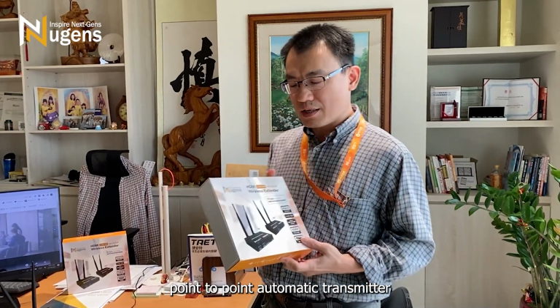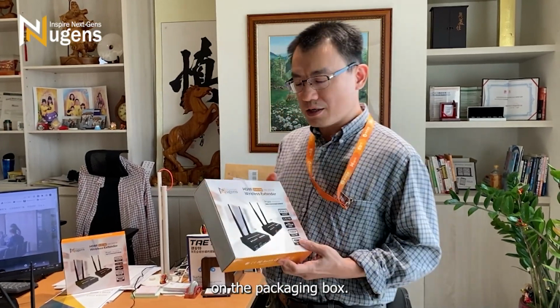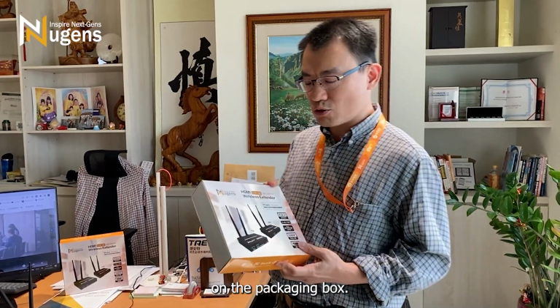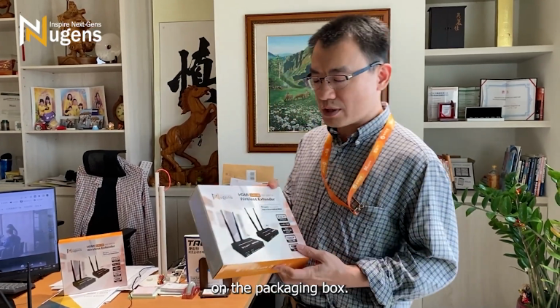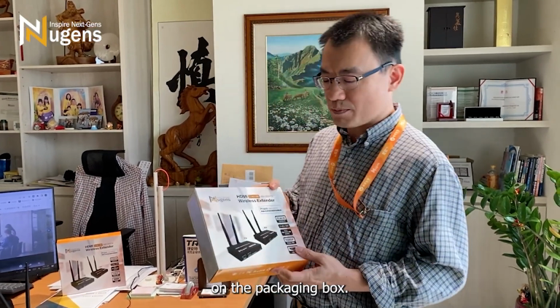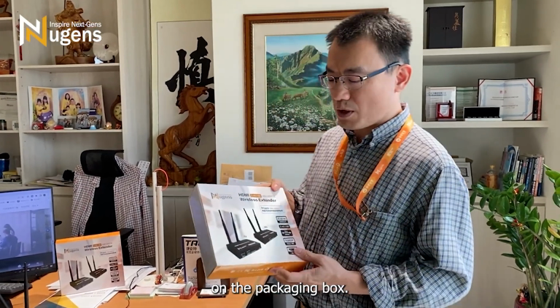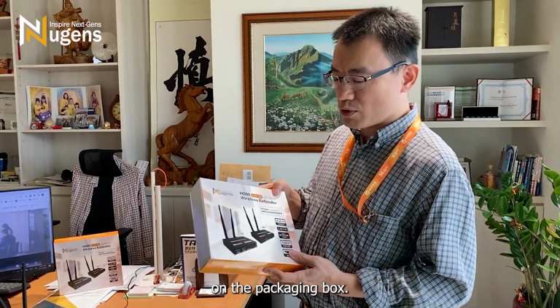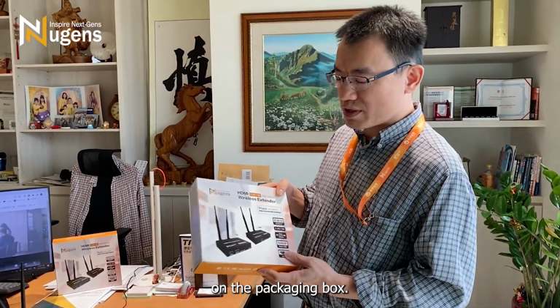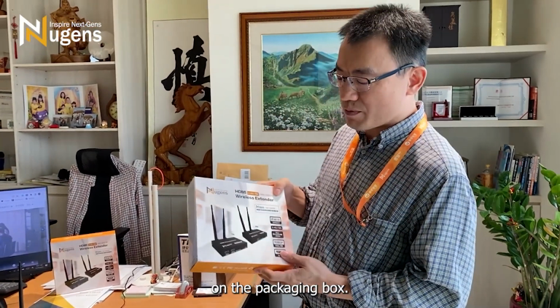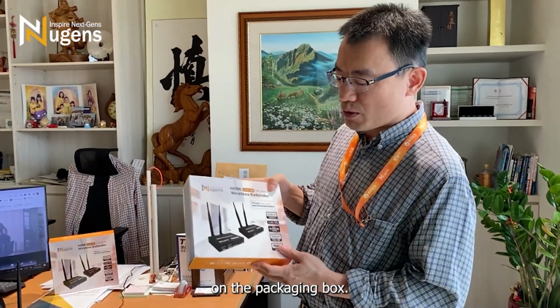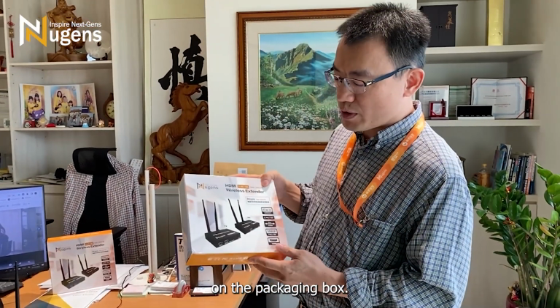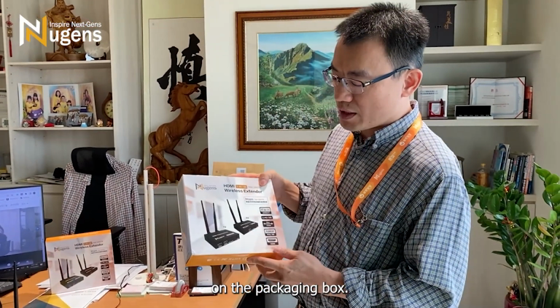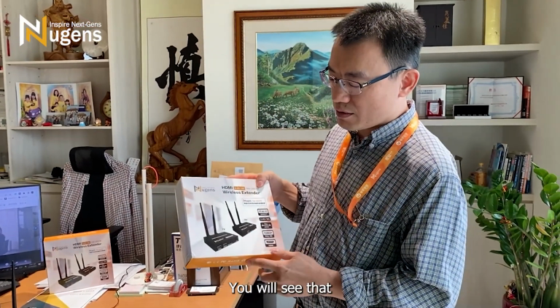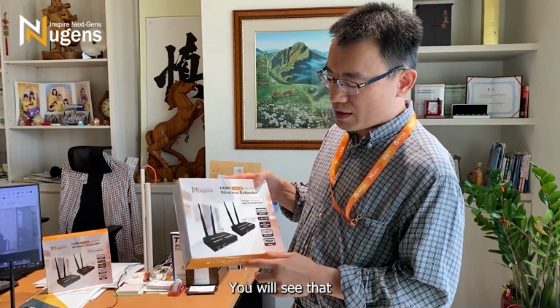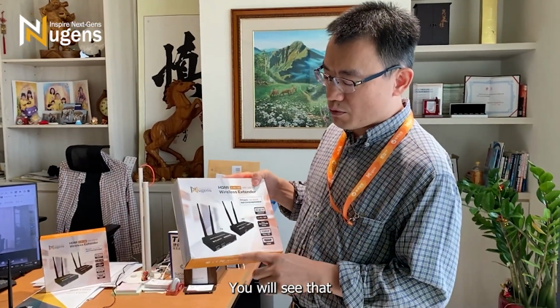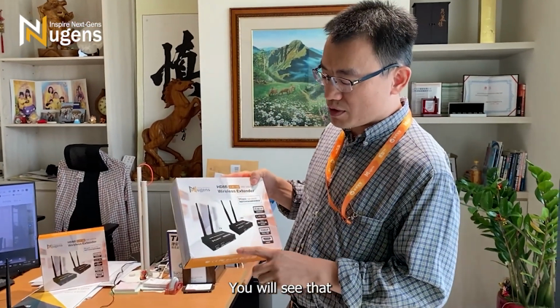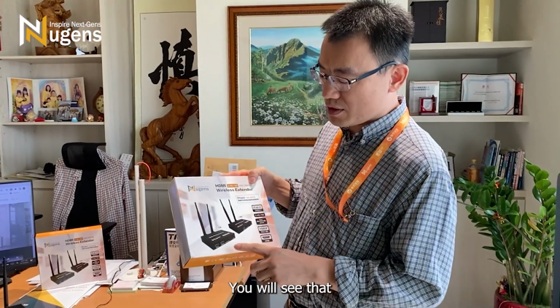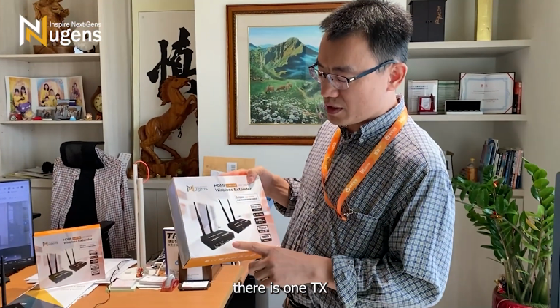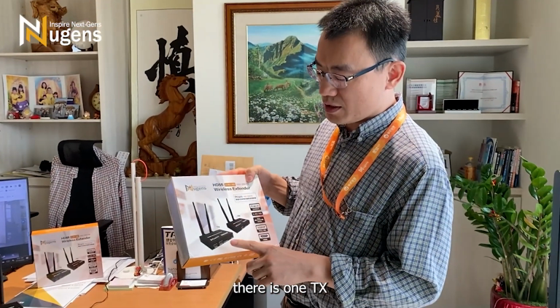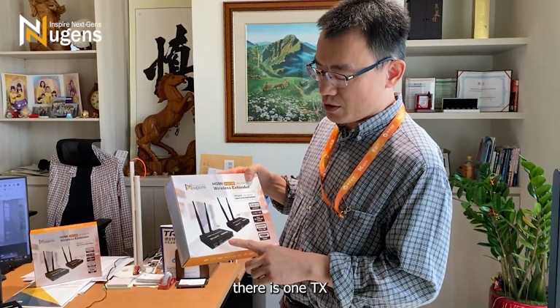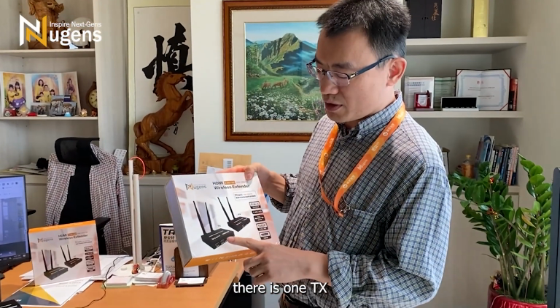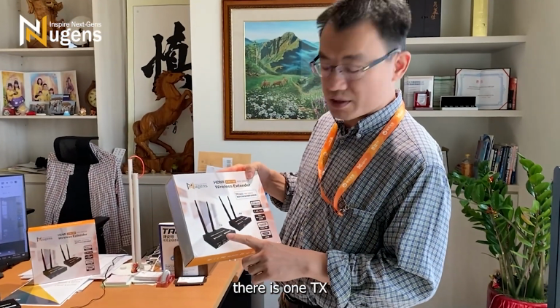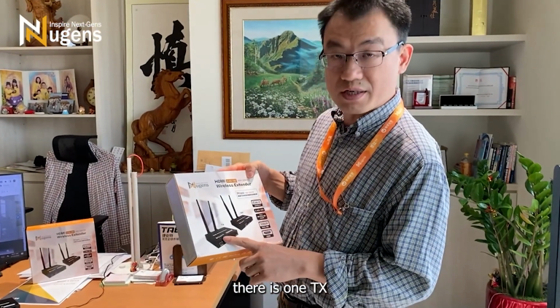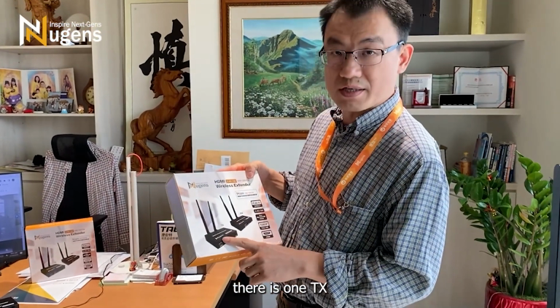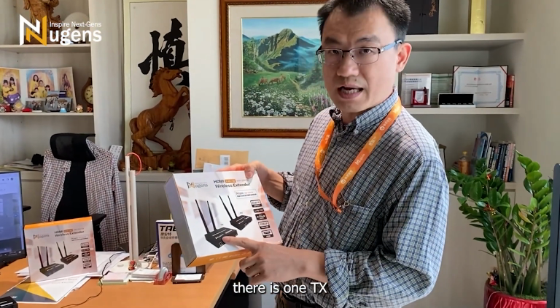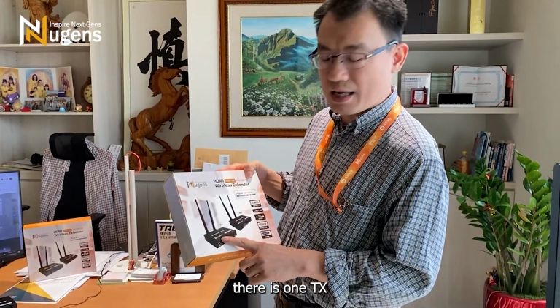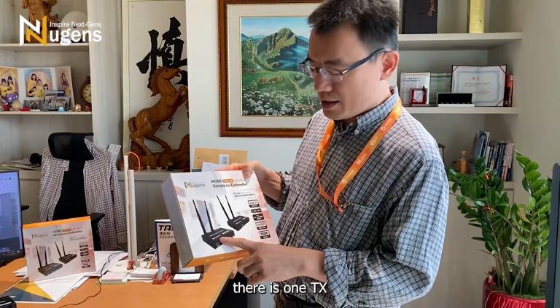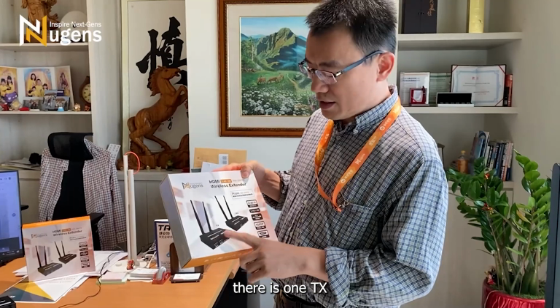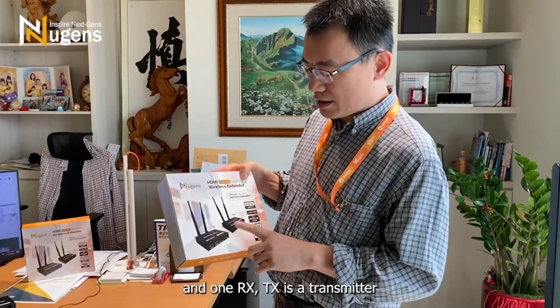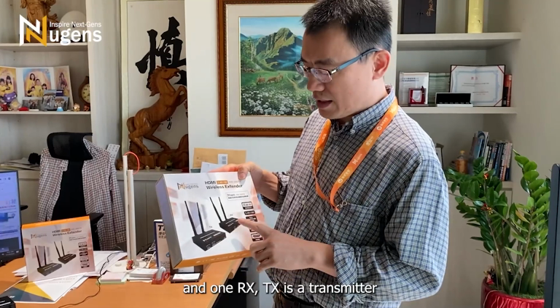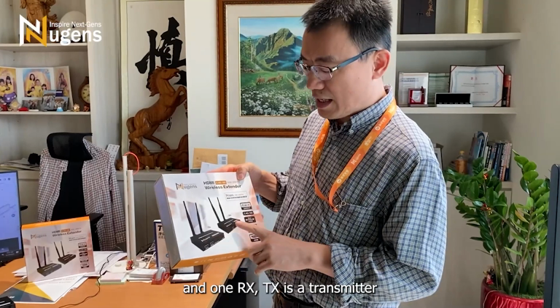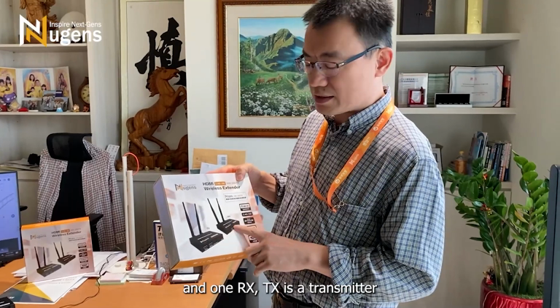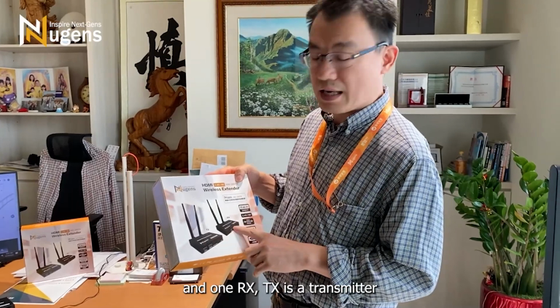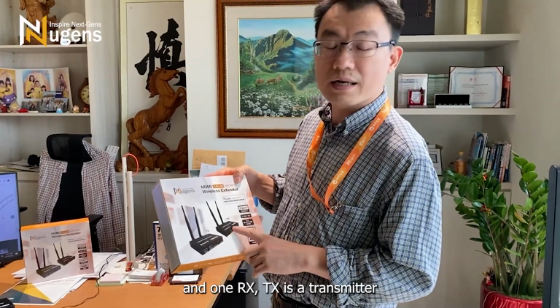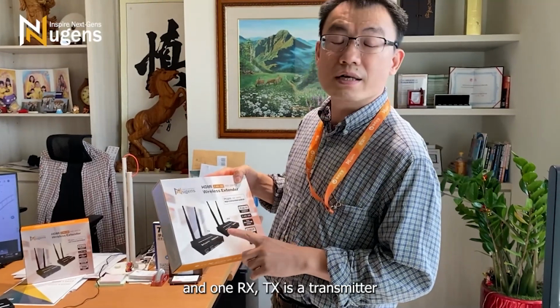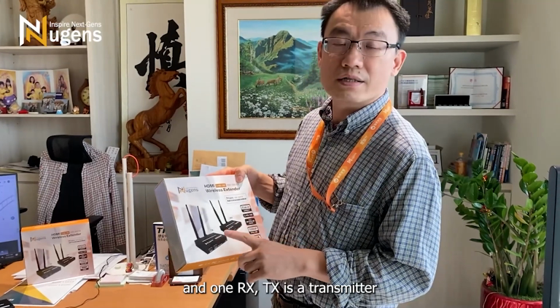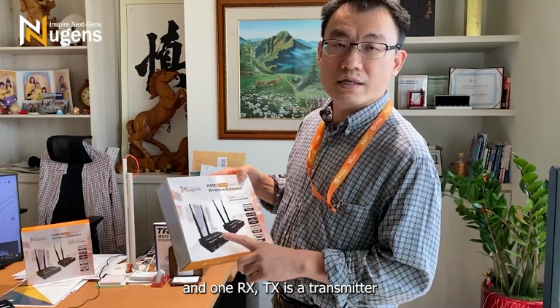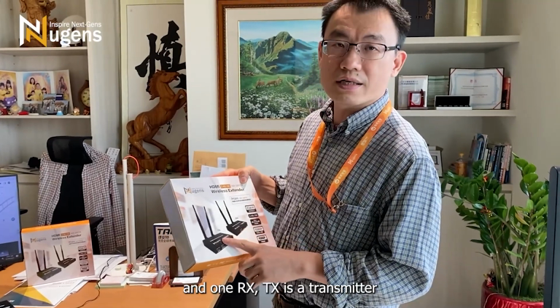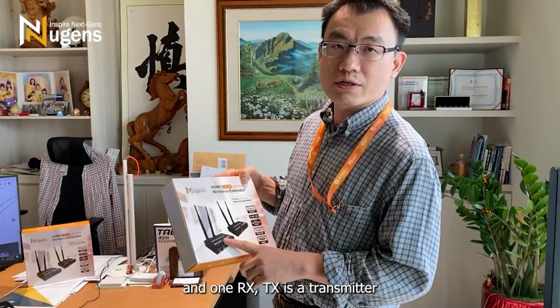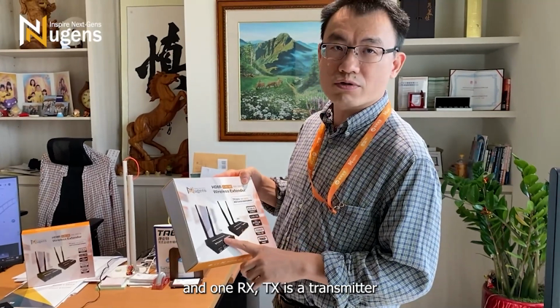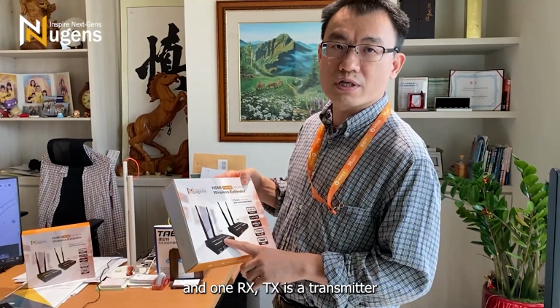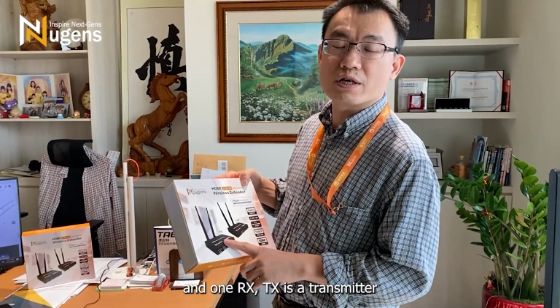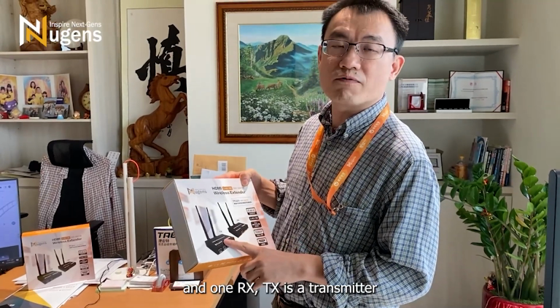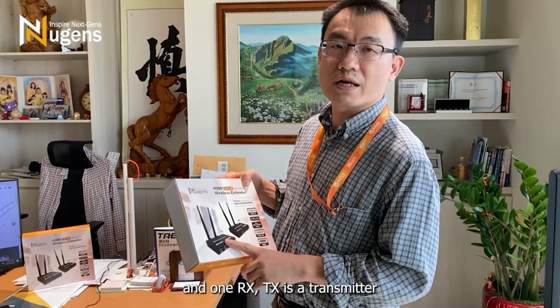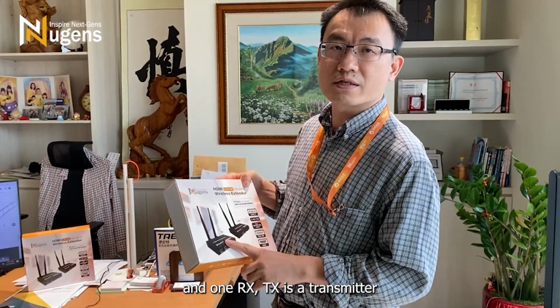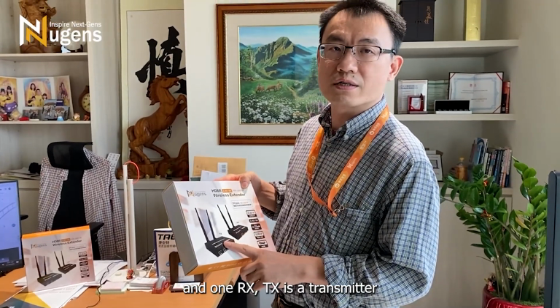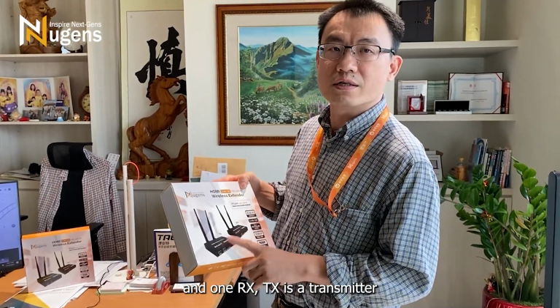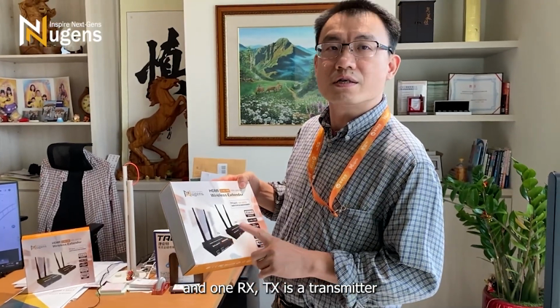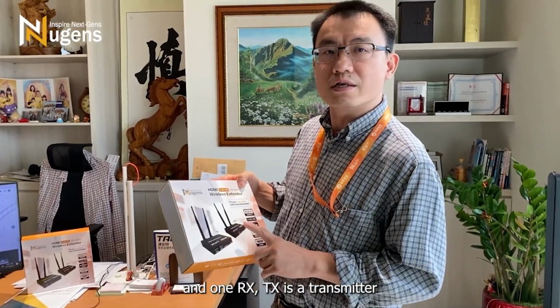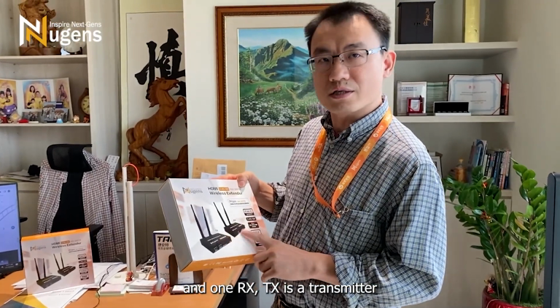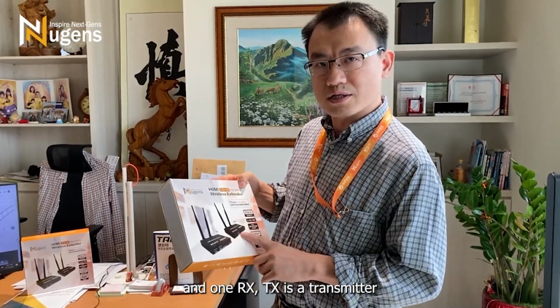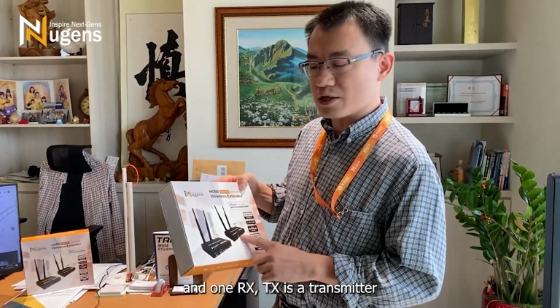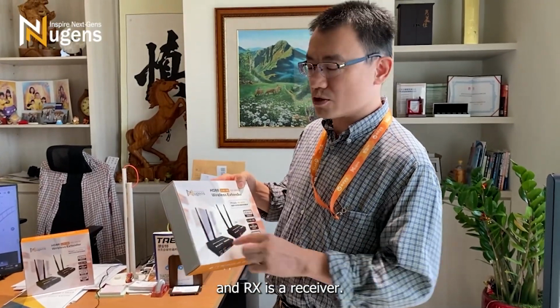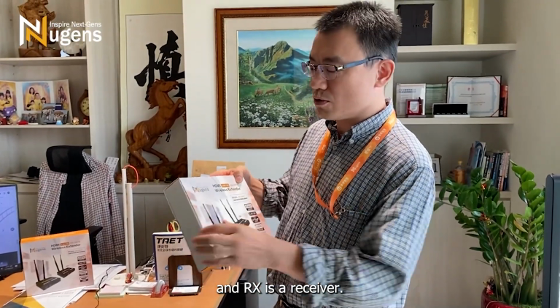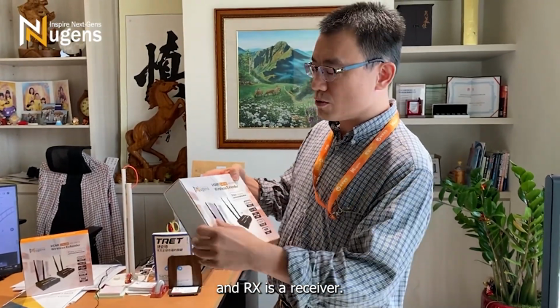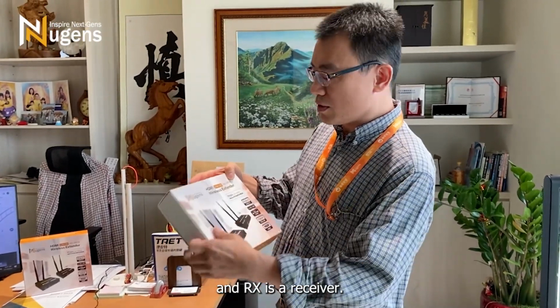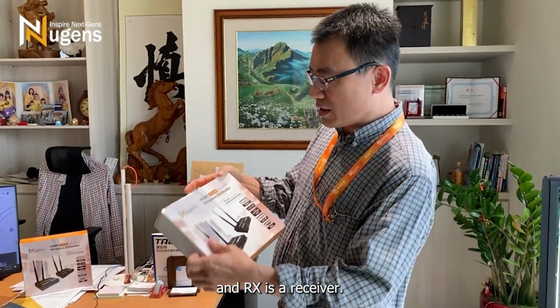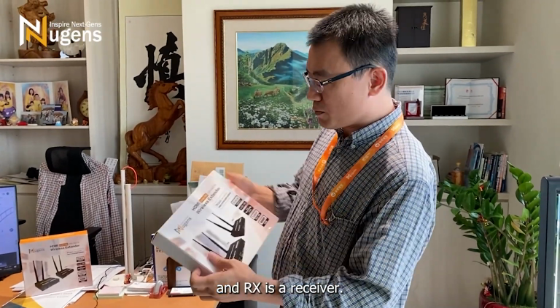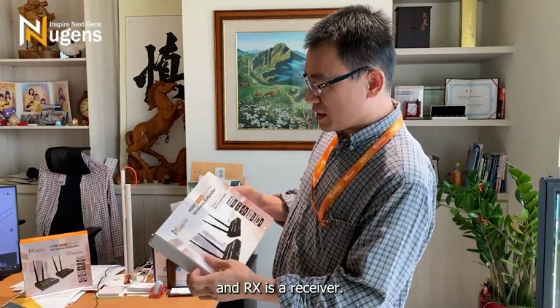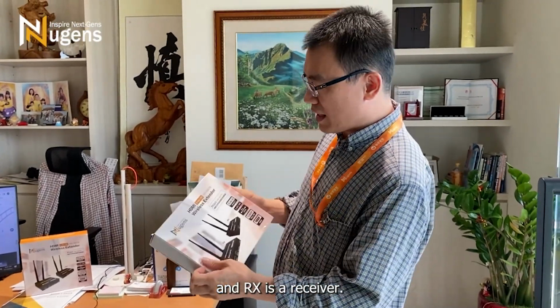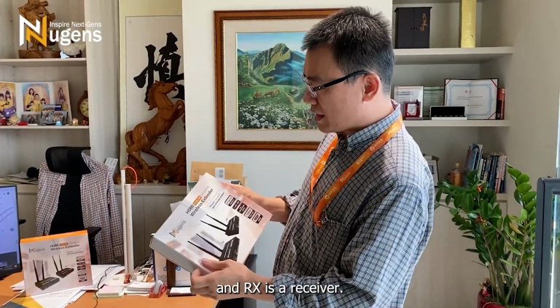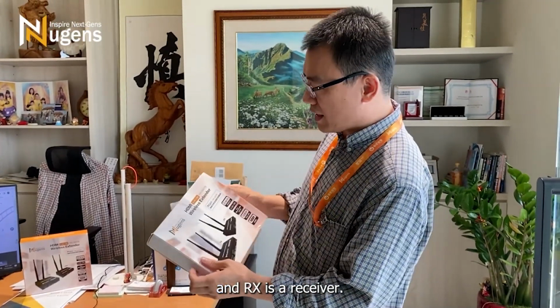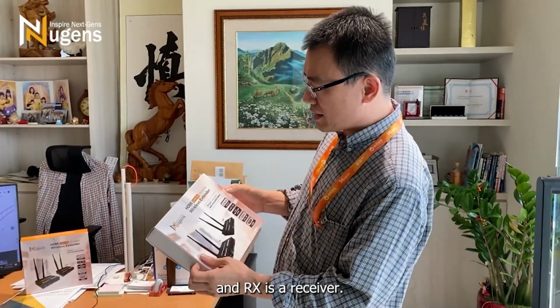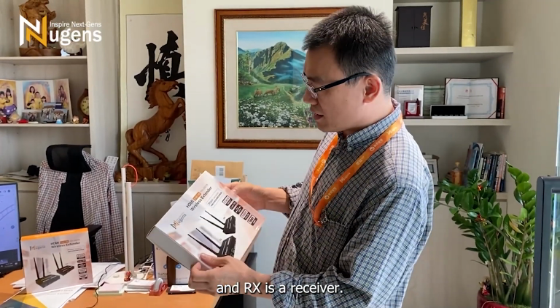On the packaging box you will see that there is one TX and one RX. TX is the transmitter and RX is the receiver.